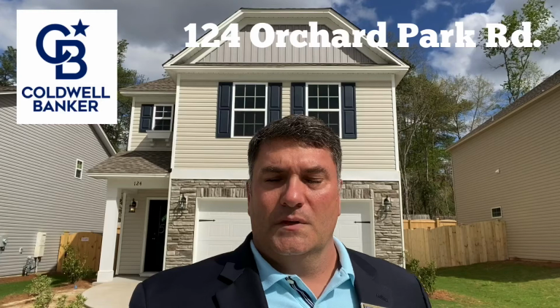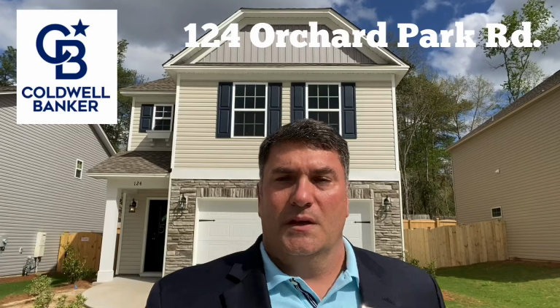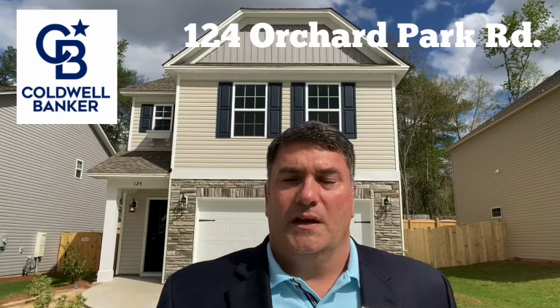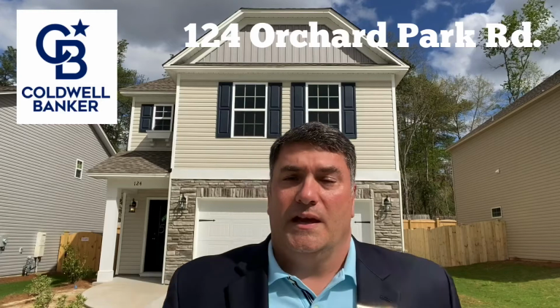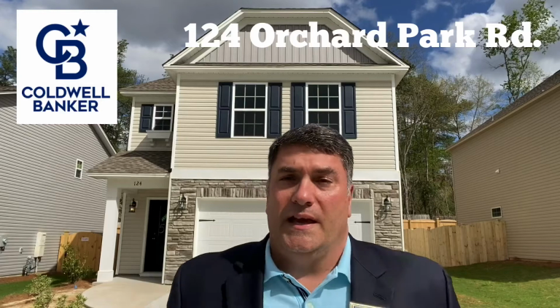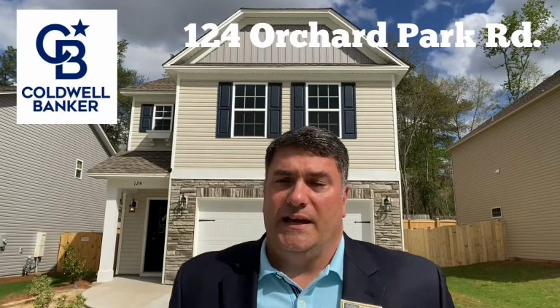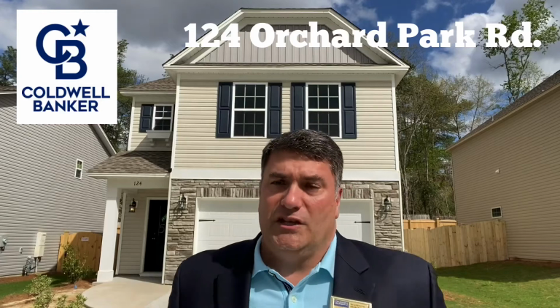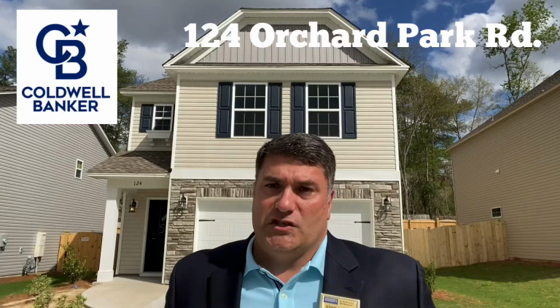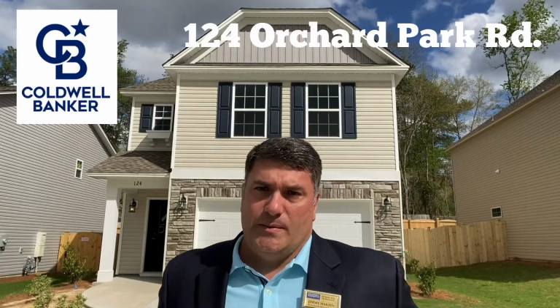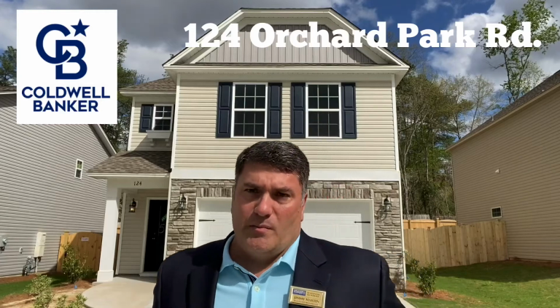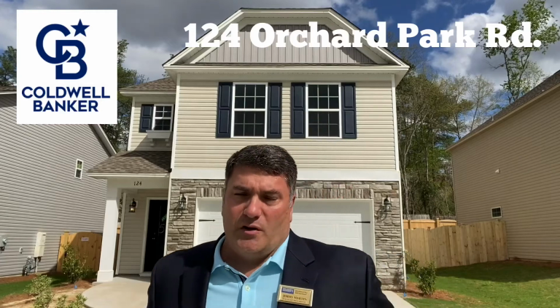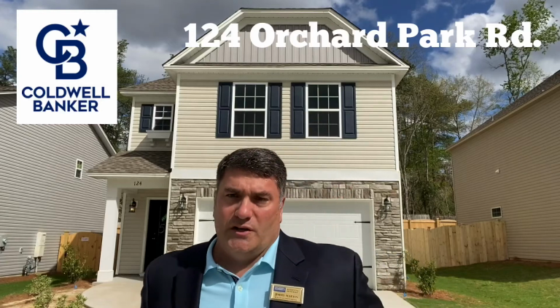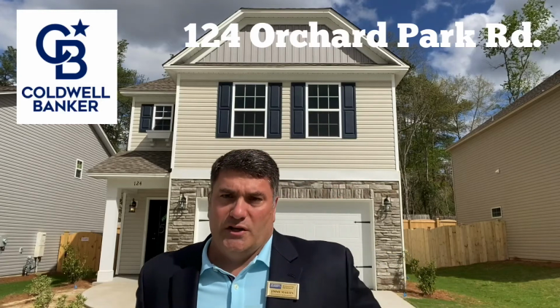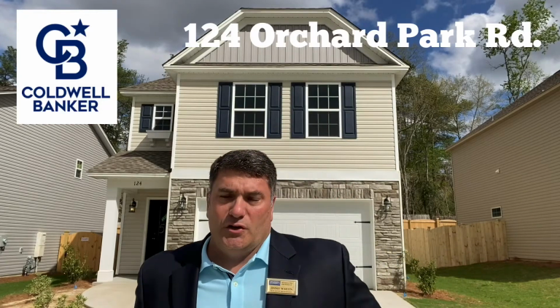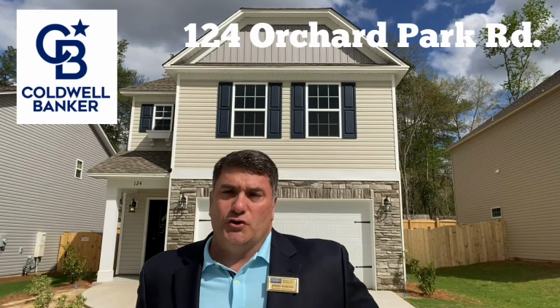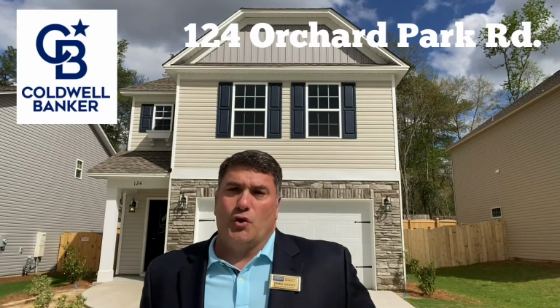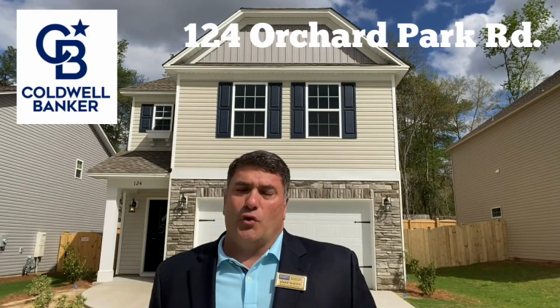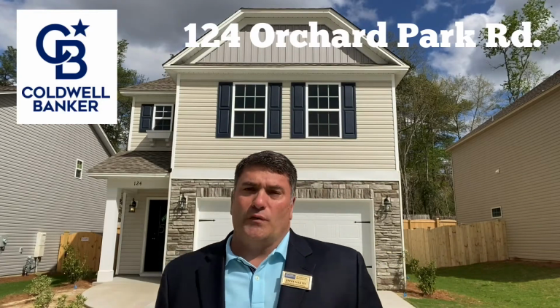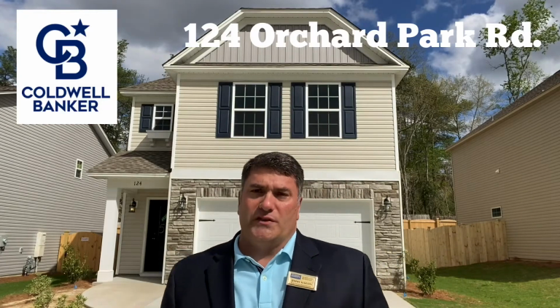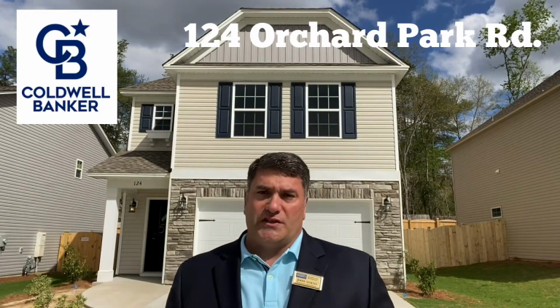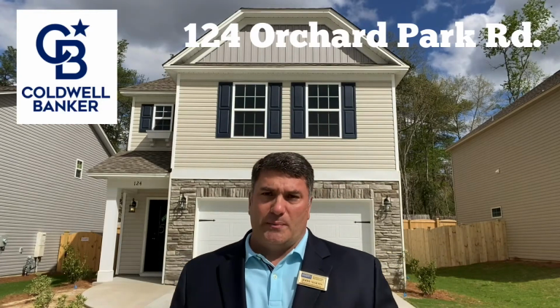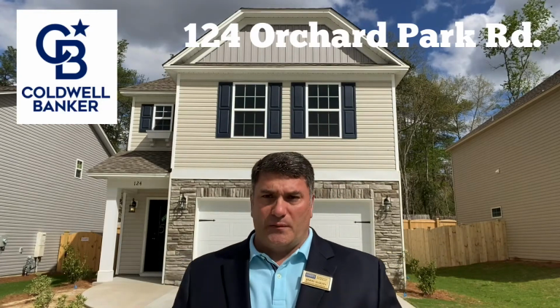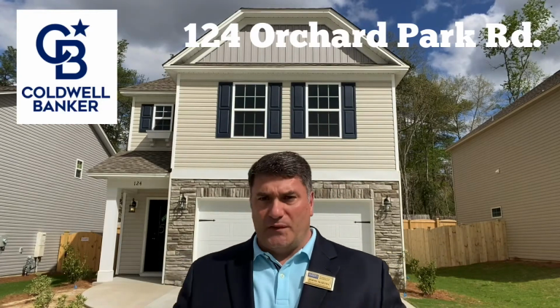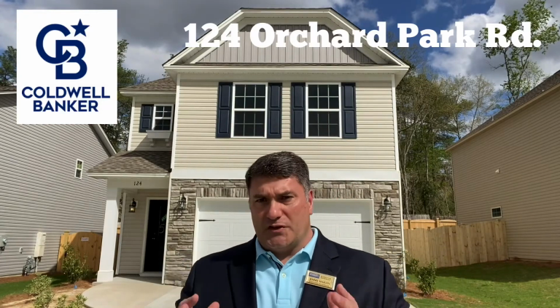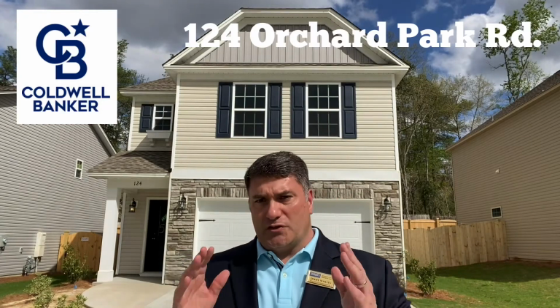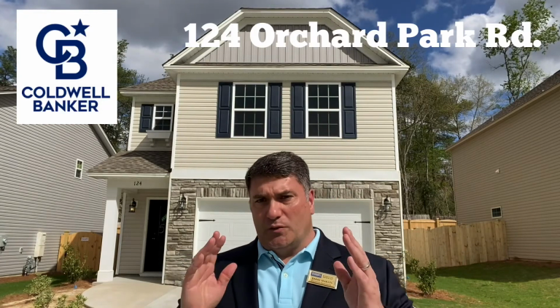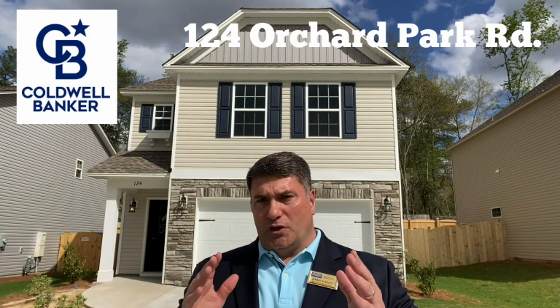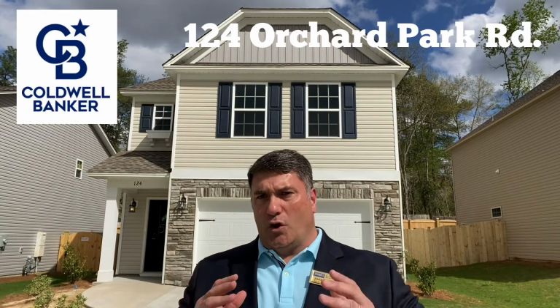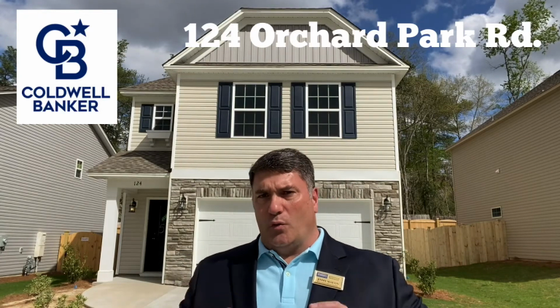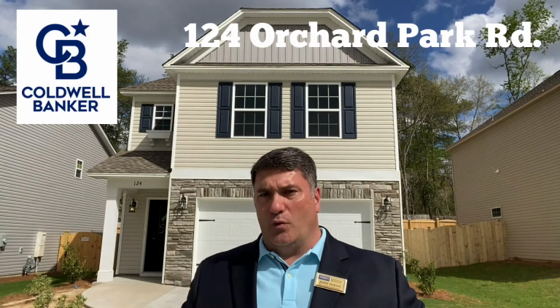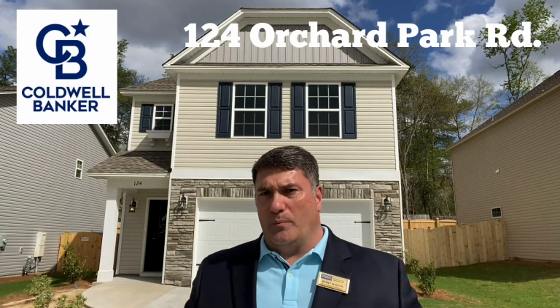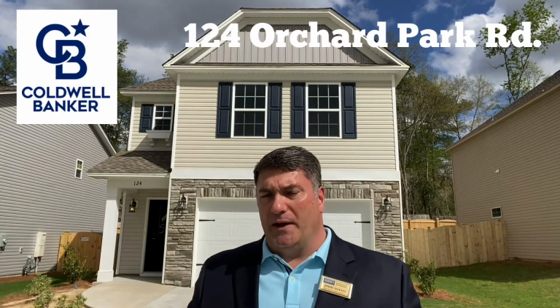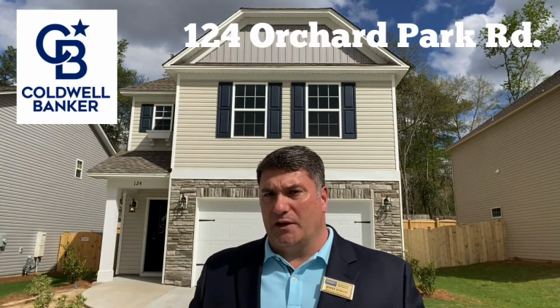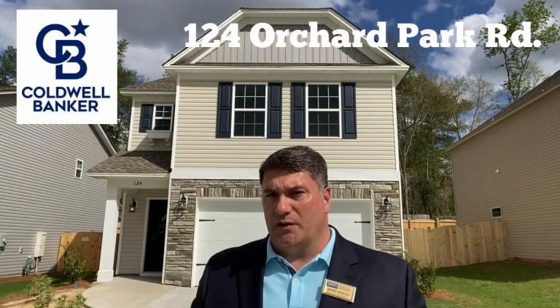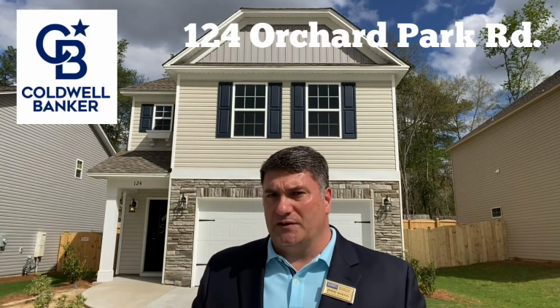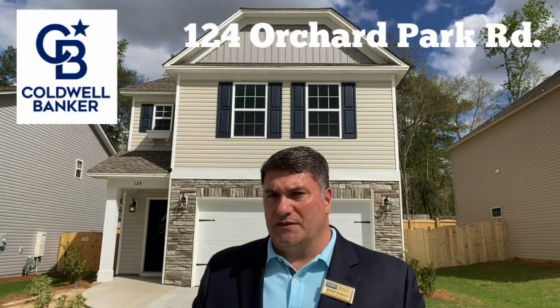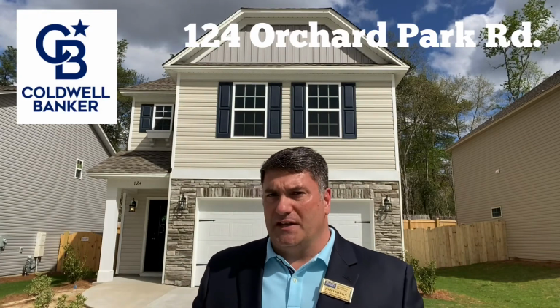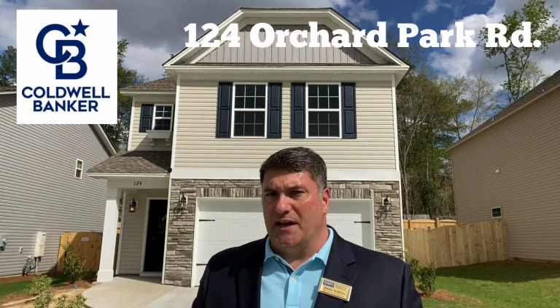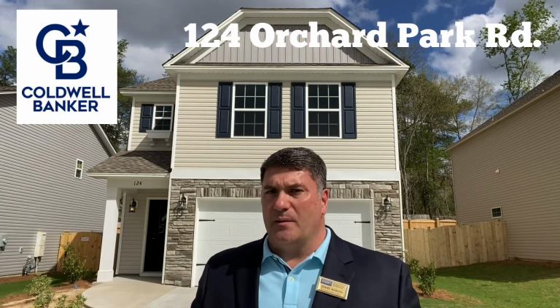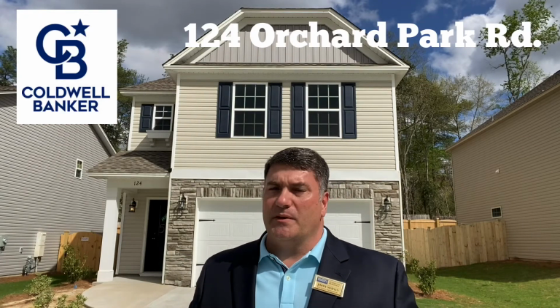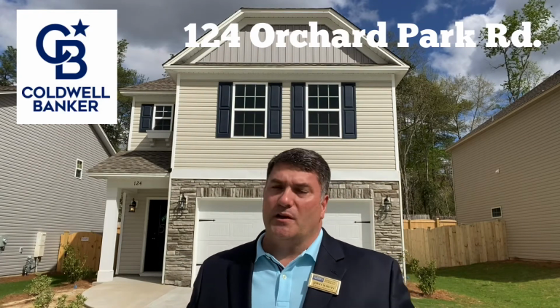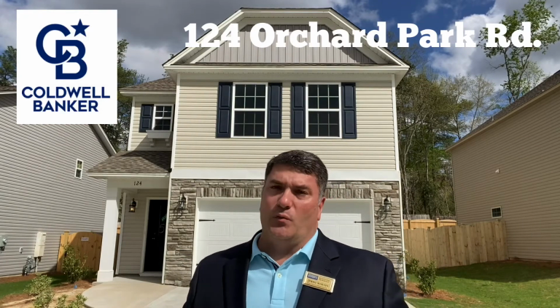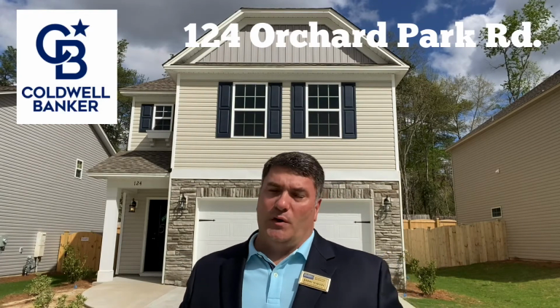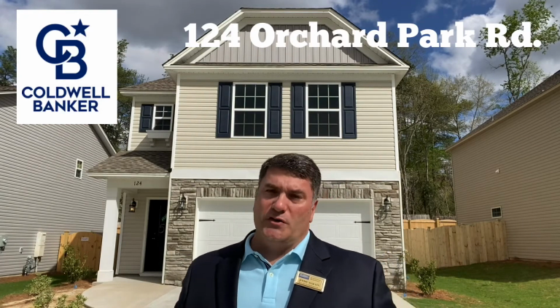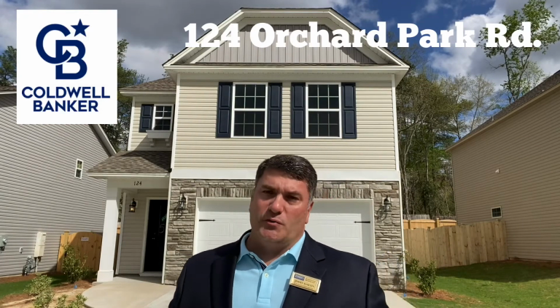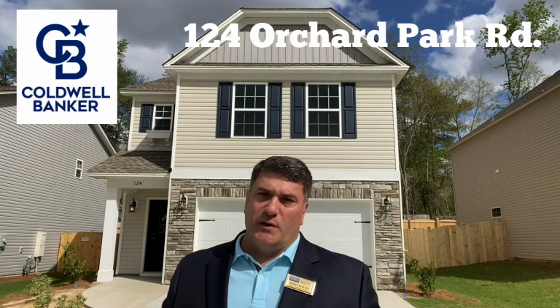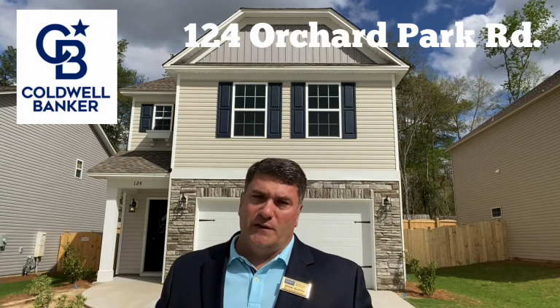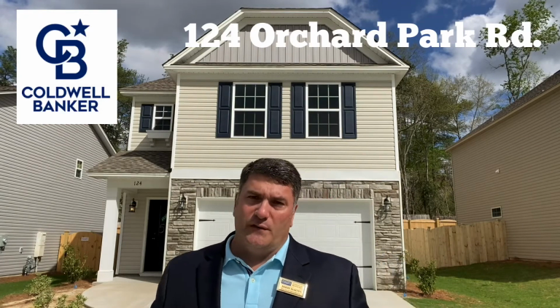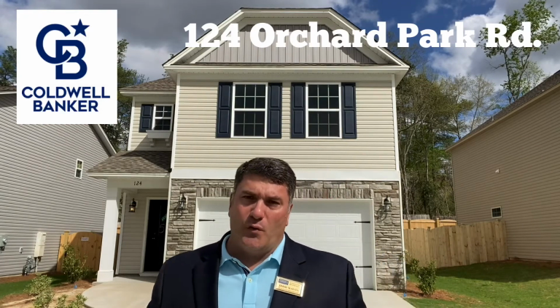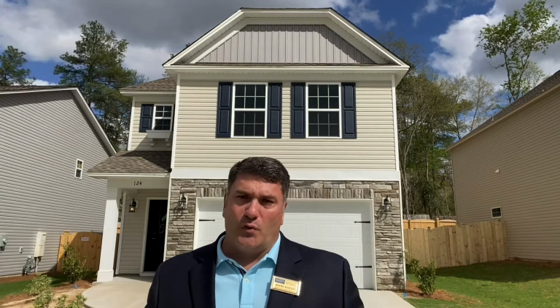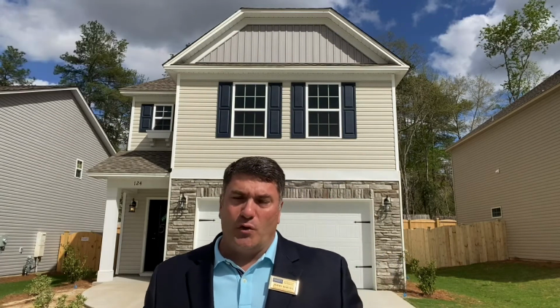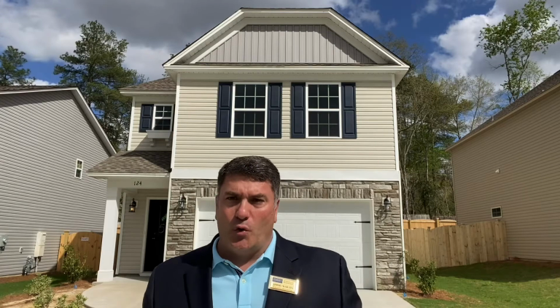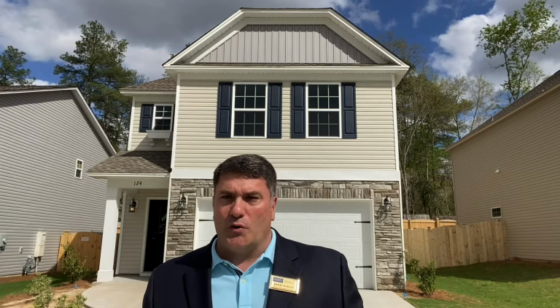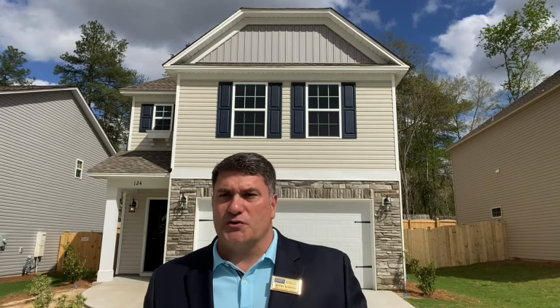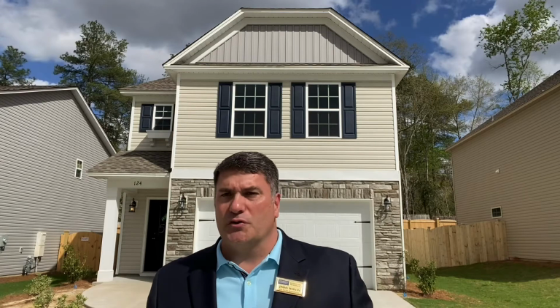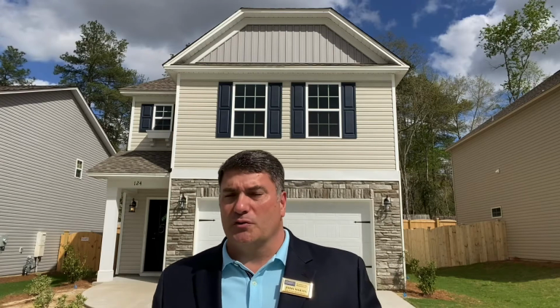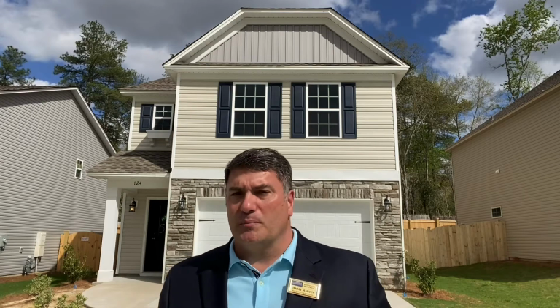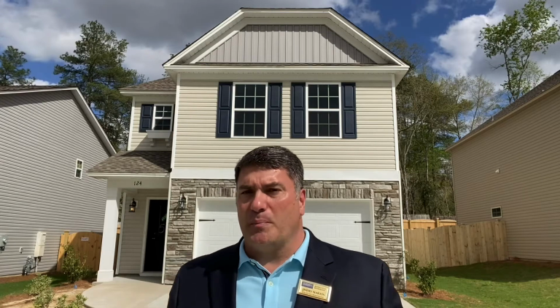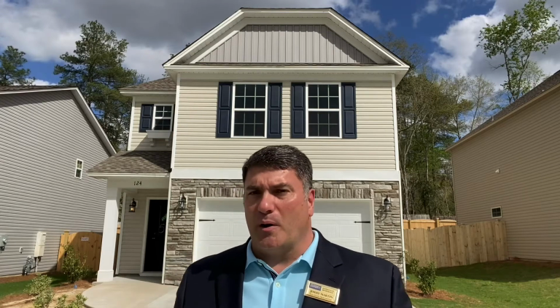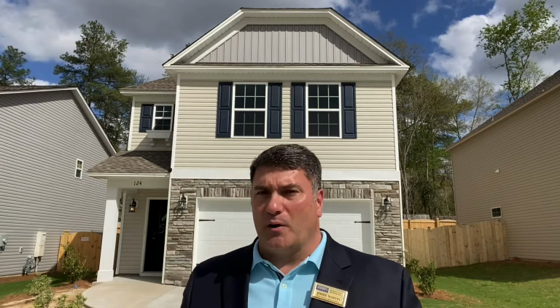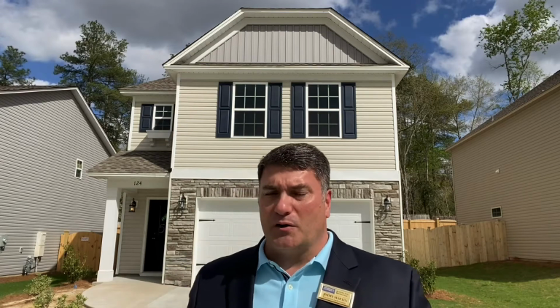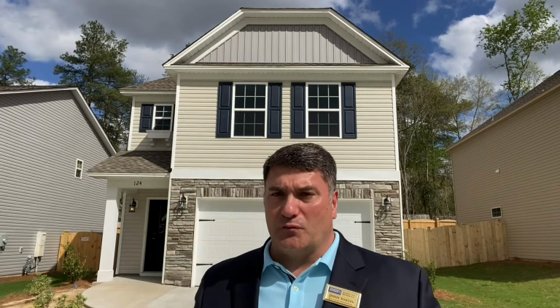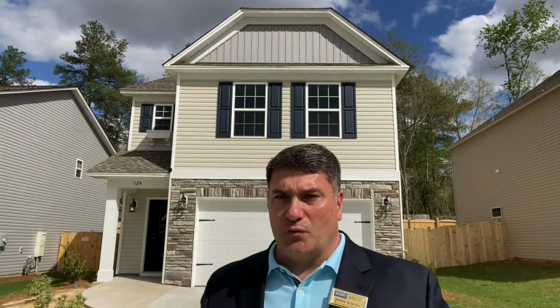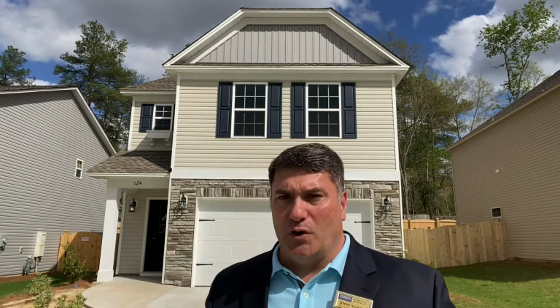Hey, Jimmy Martin here, your real estate professional with Coldwell Banker, and today I'm here at 124 Orchard Park Road.